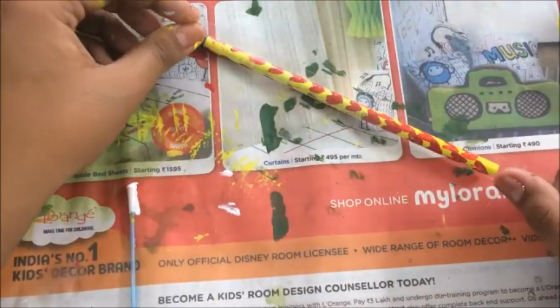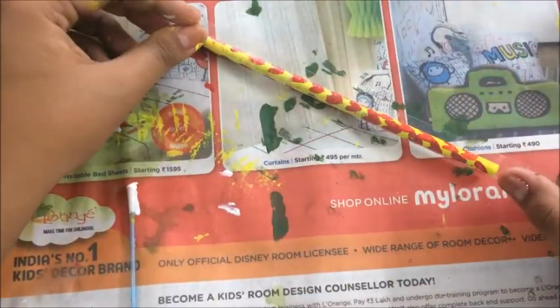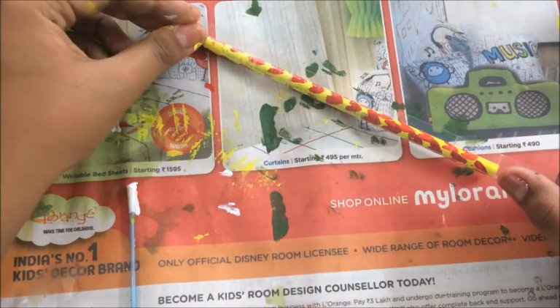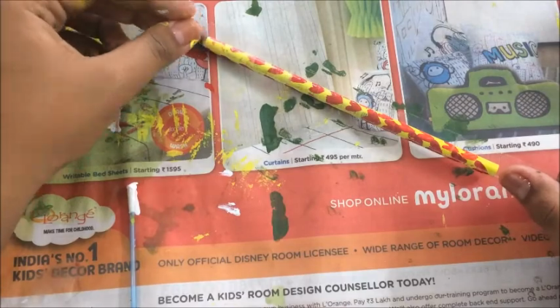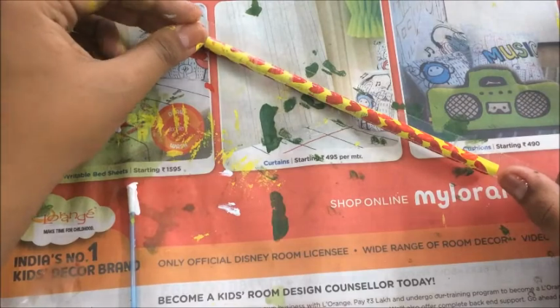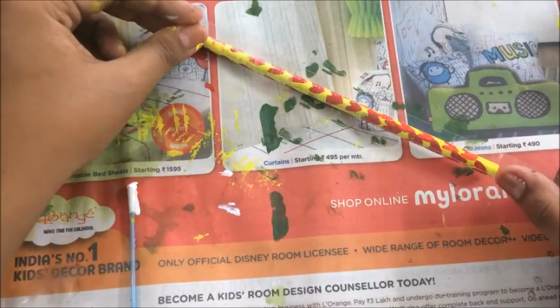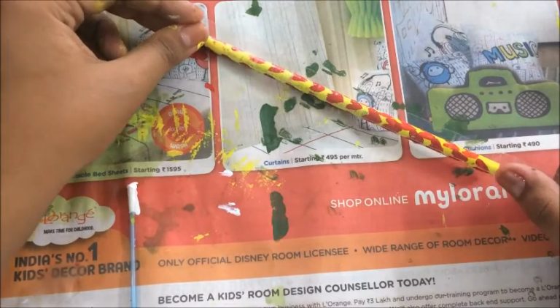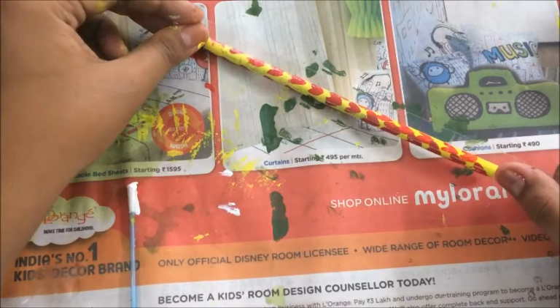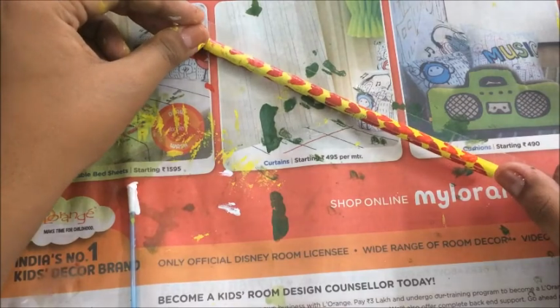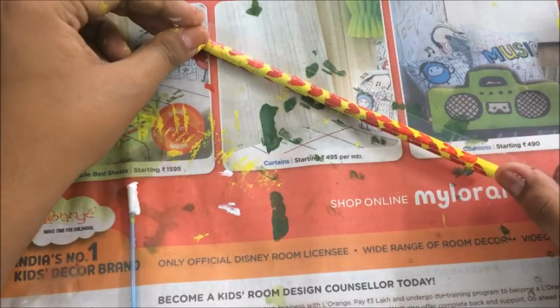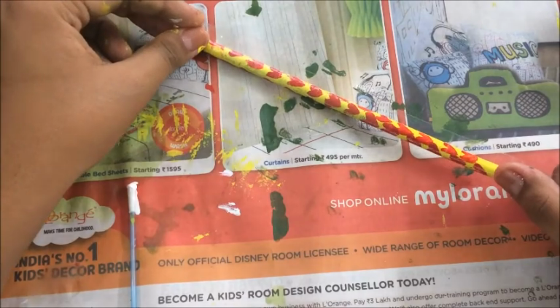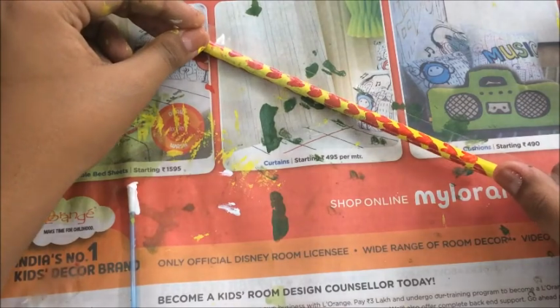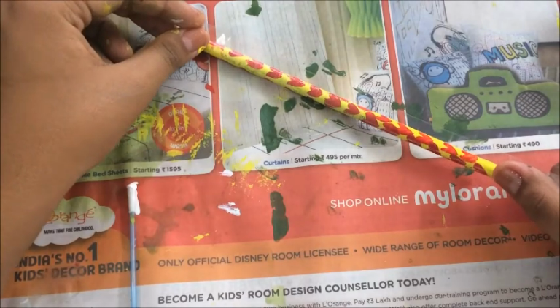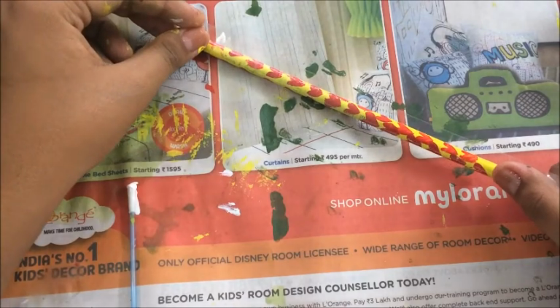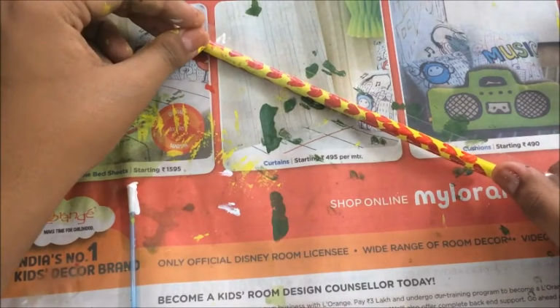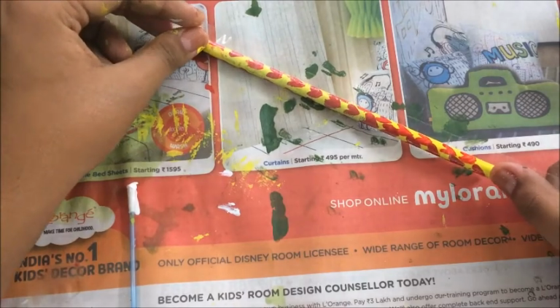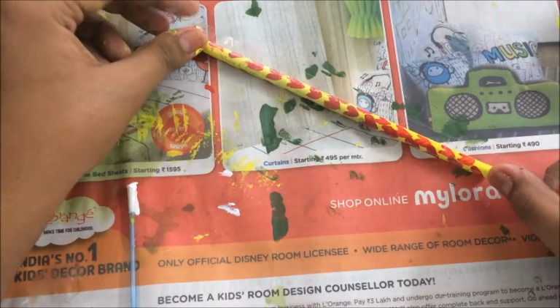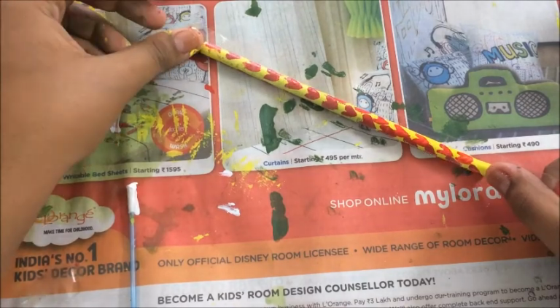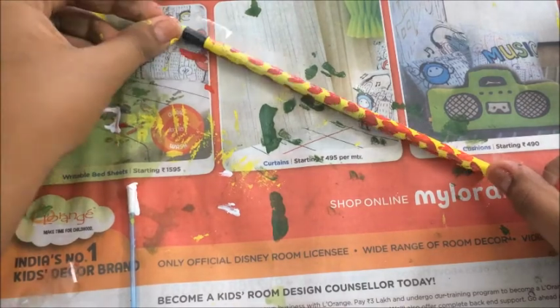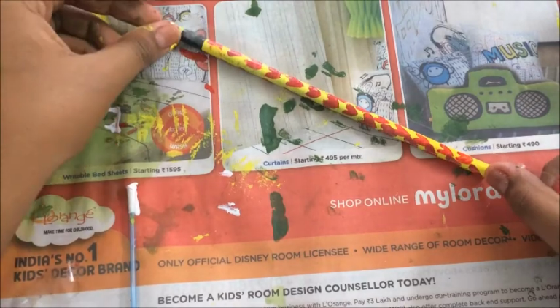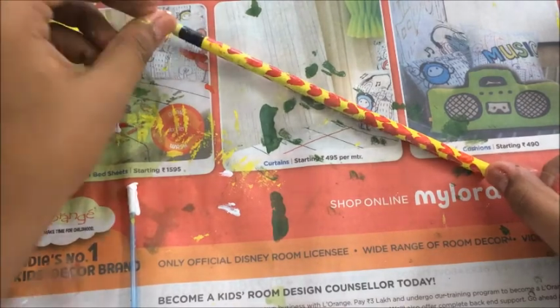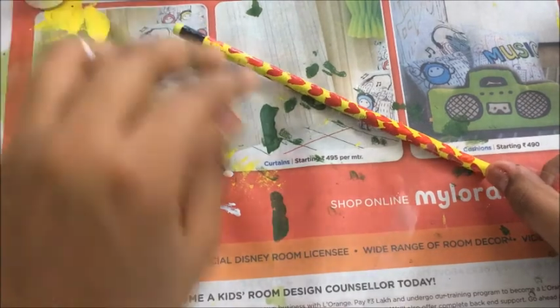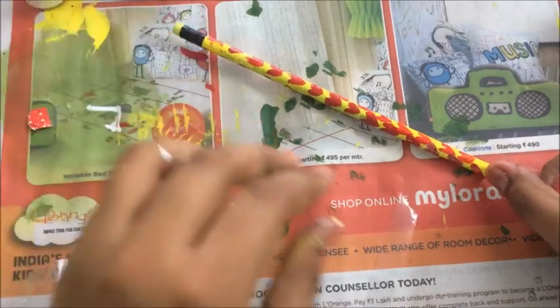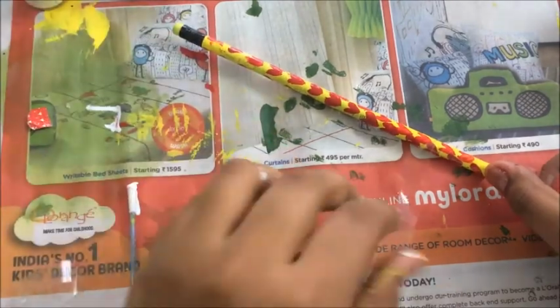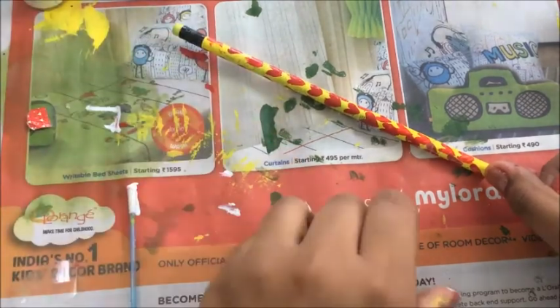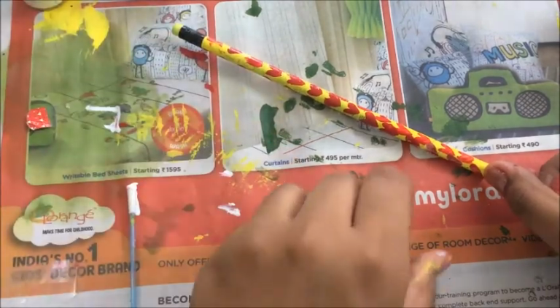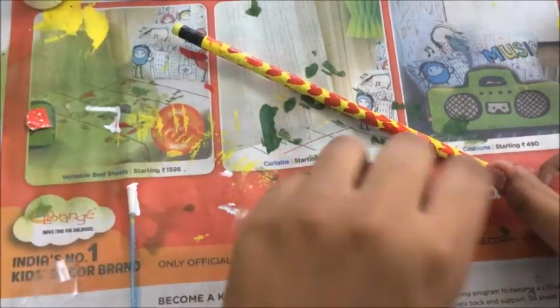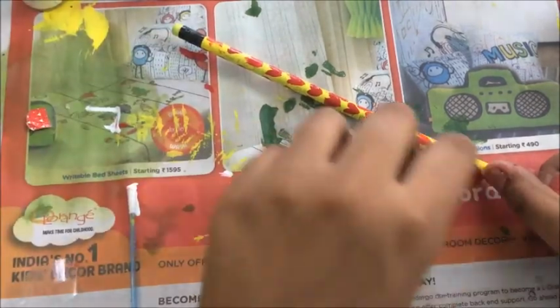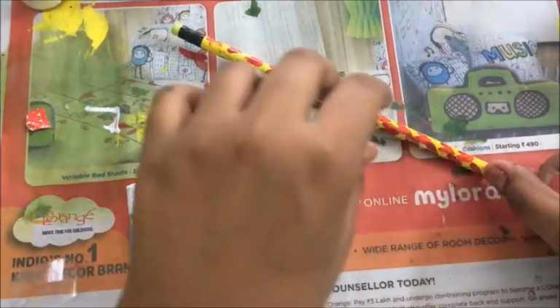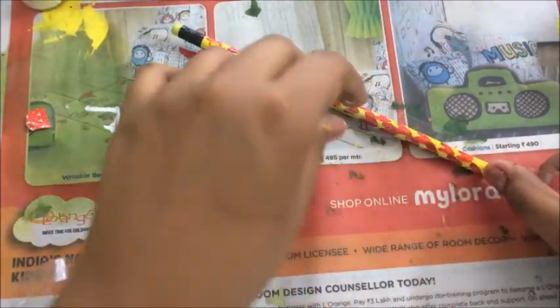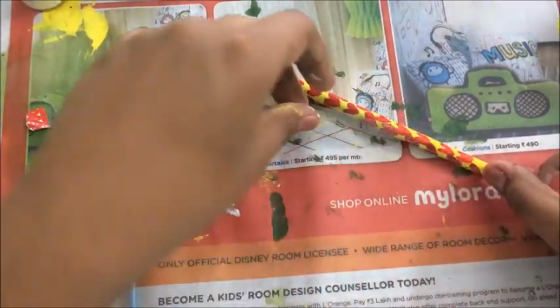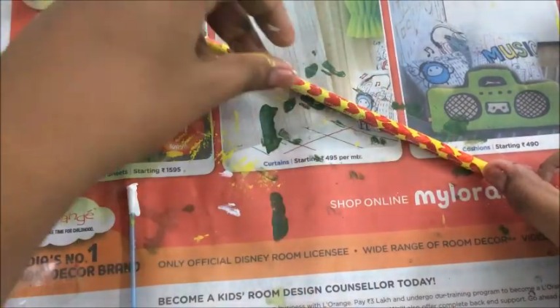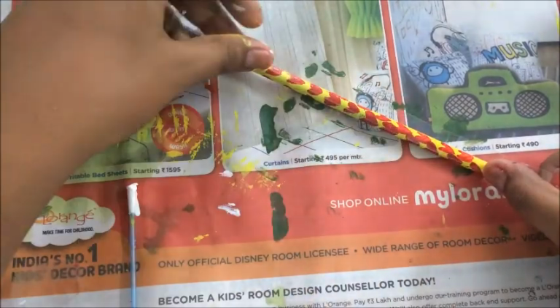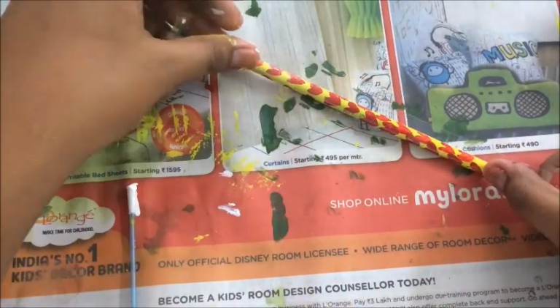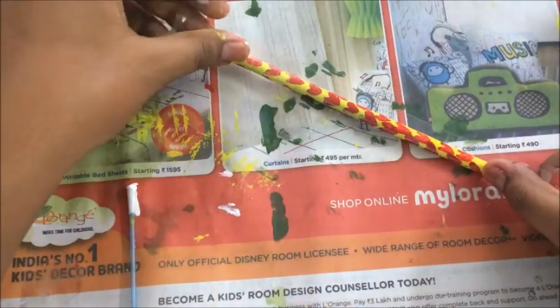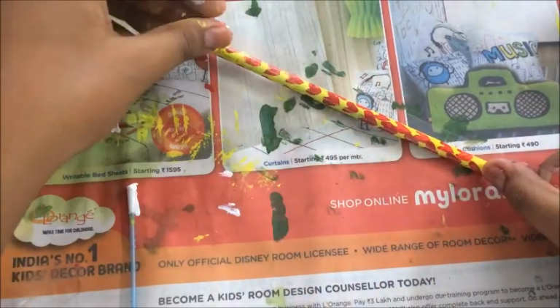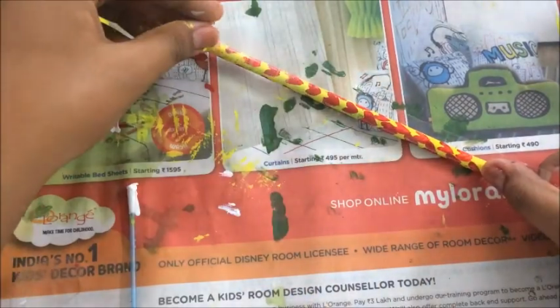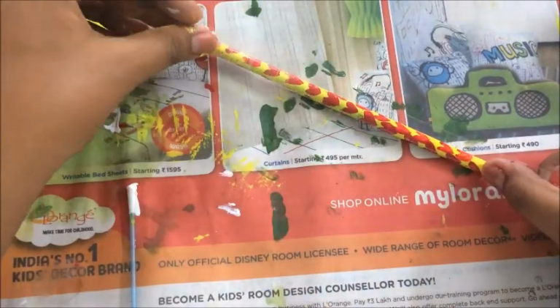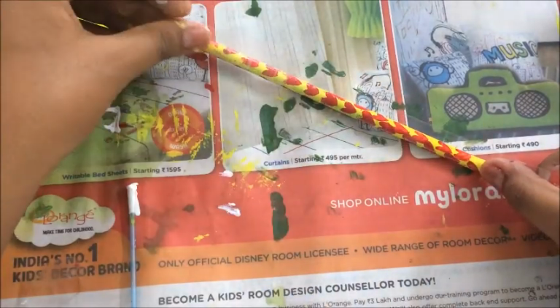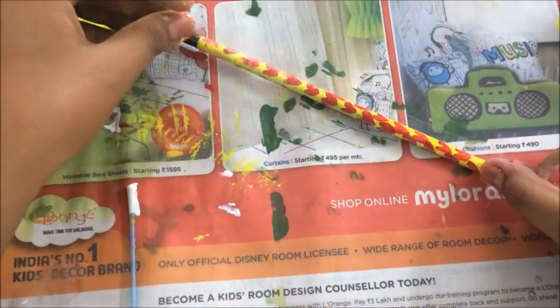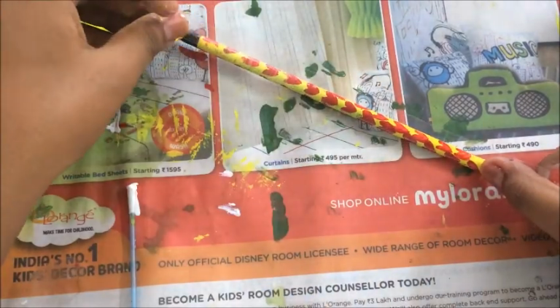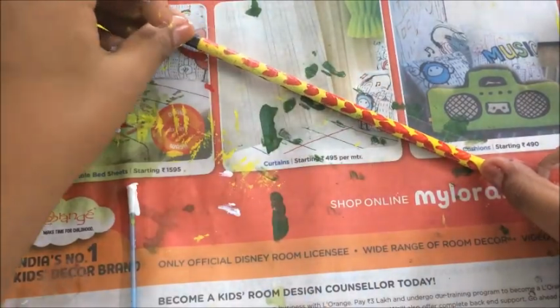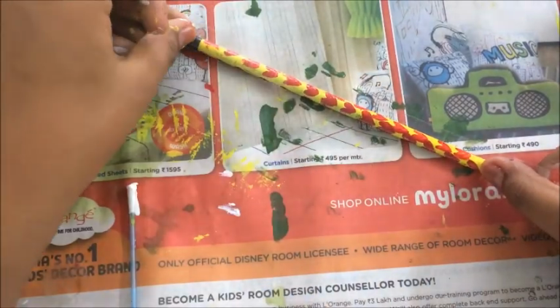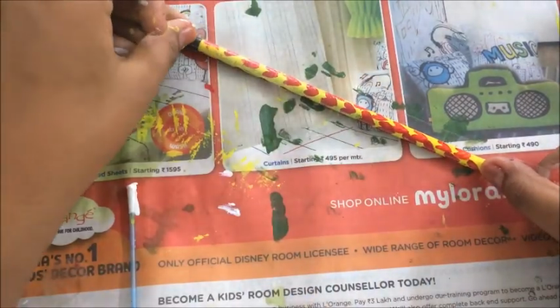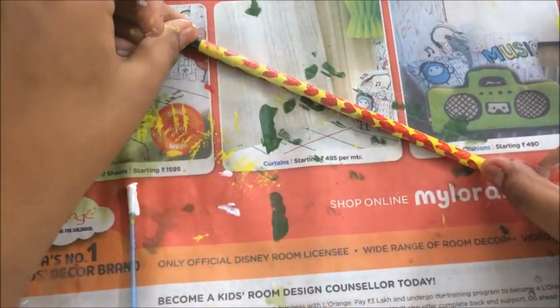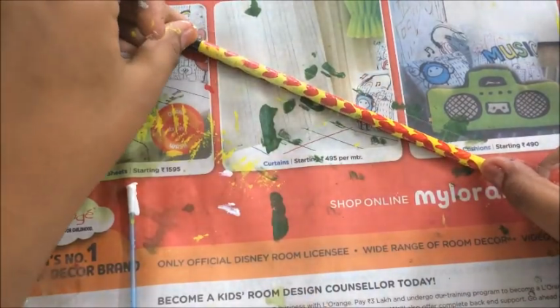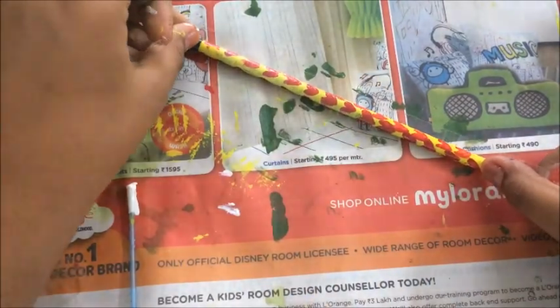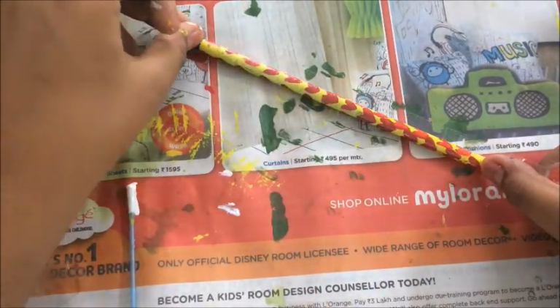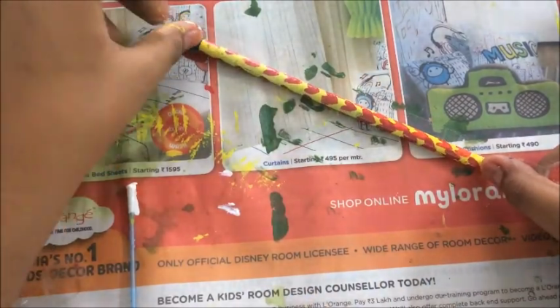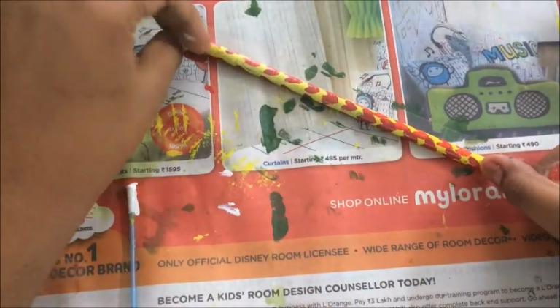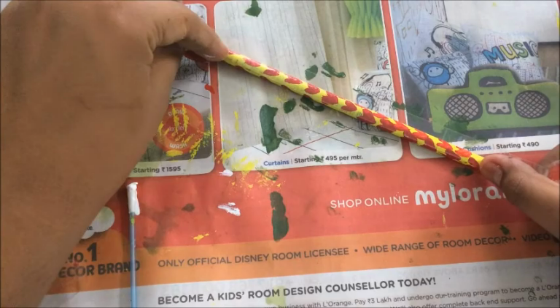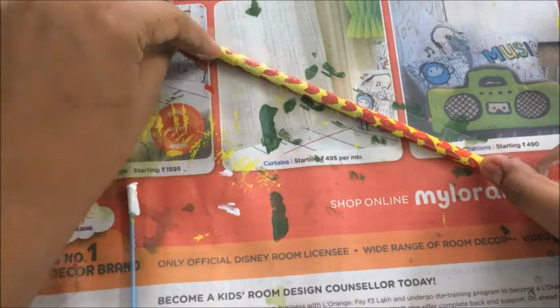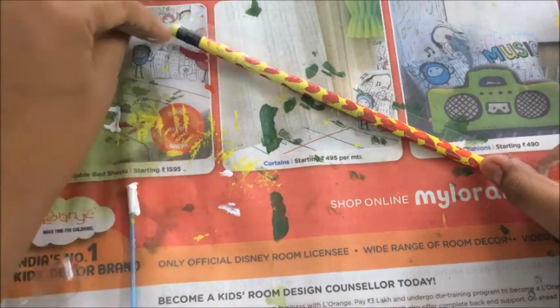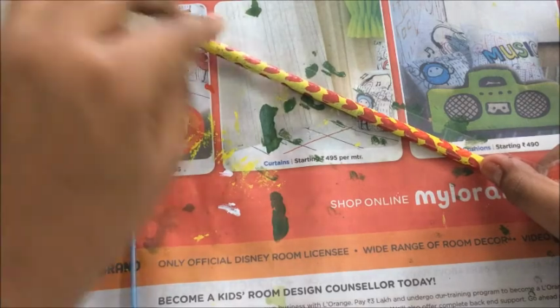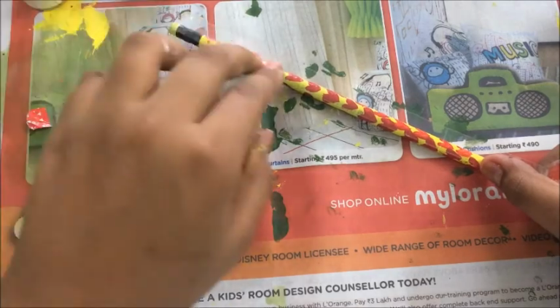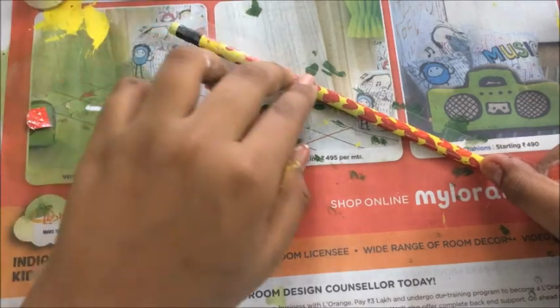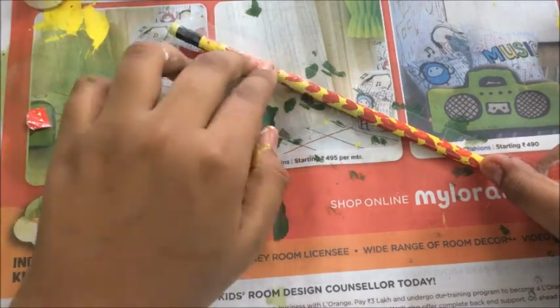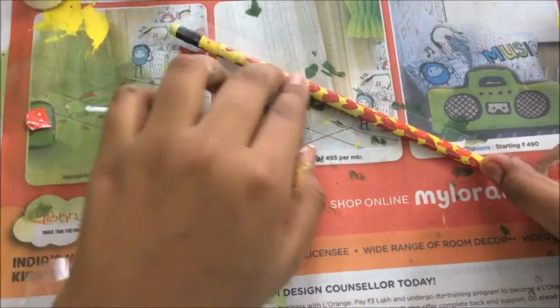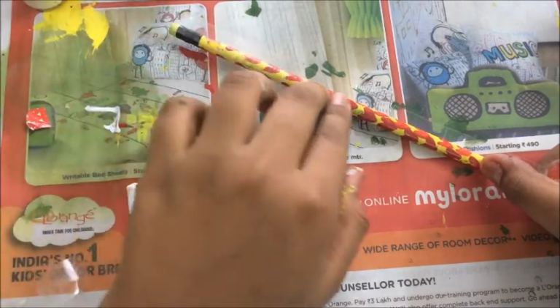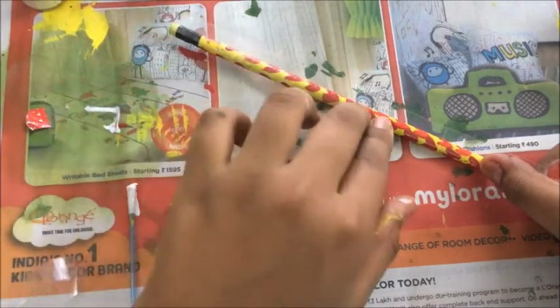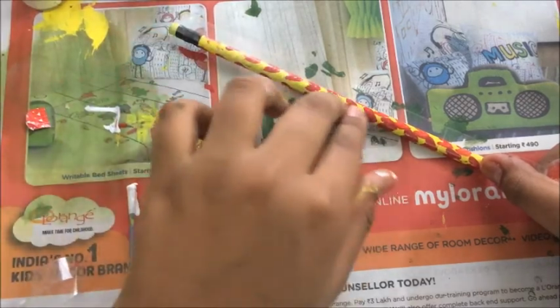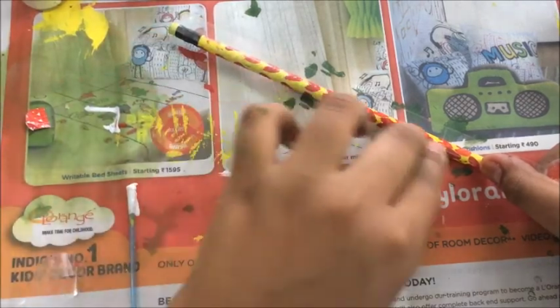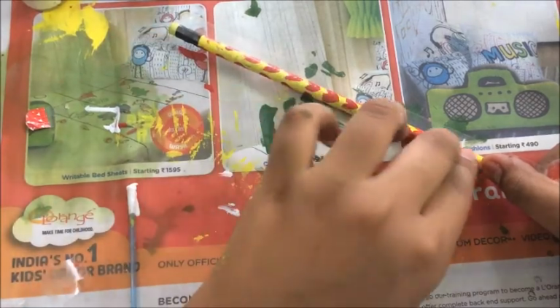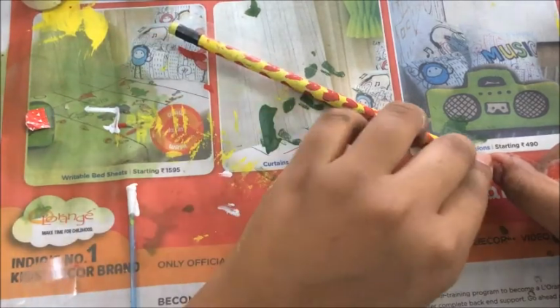Make sure your tape isn't too thick, or that you don't put too many layers of tape, because we need to insert this pencil into the sharpener.